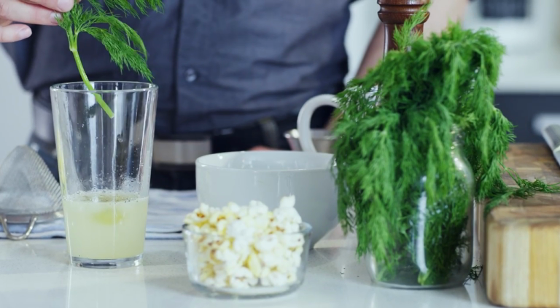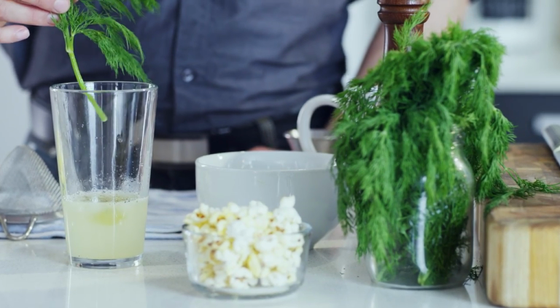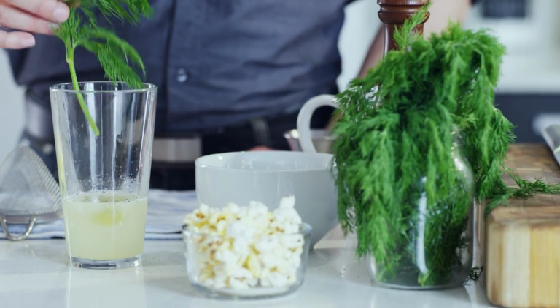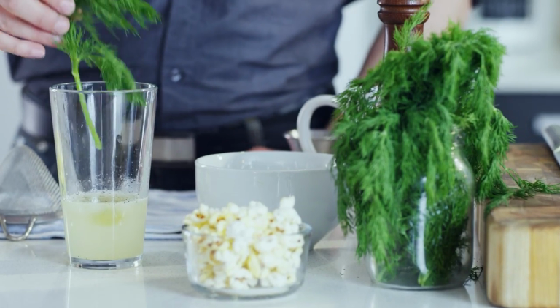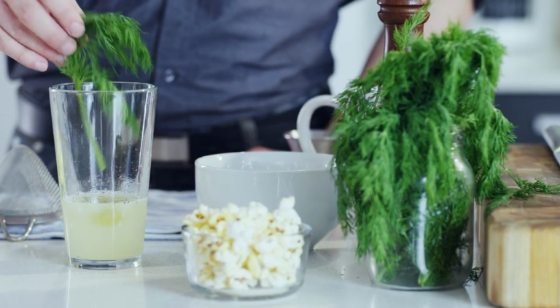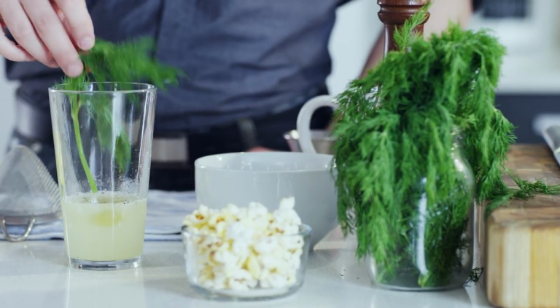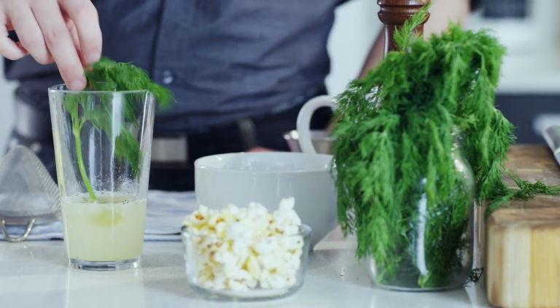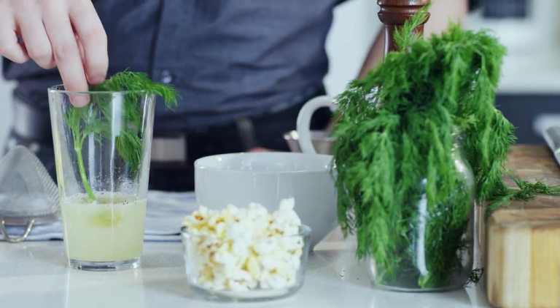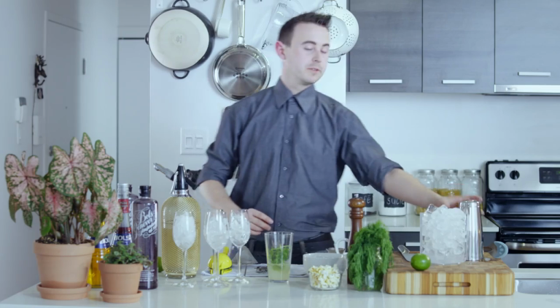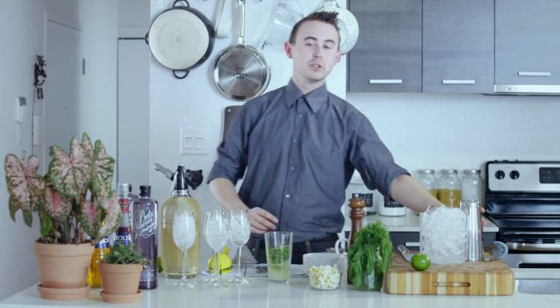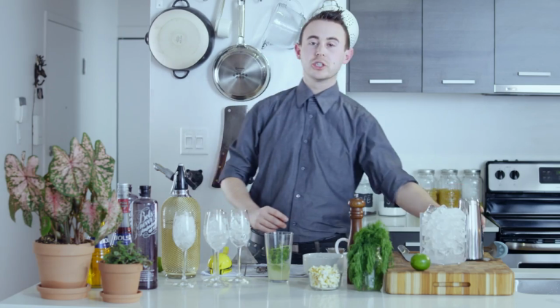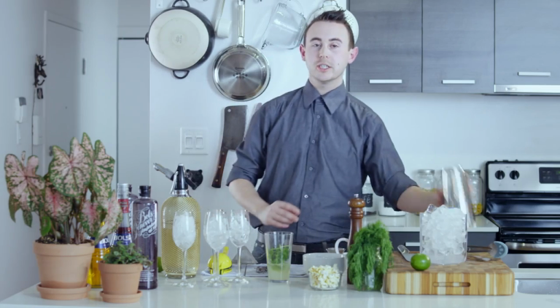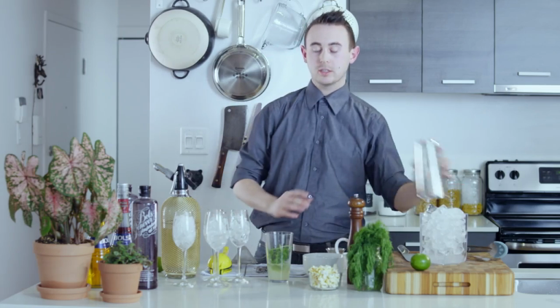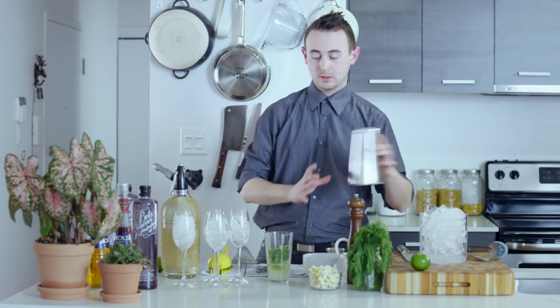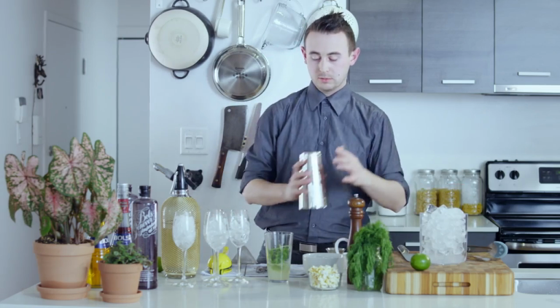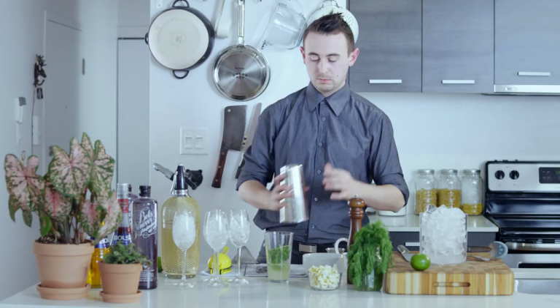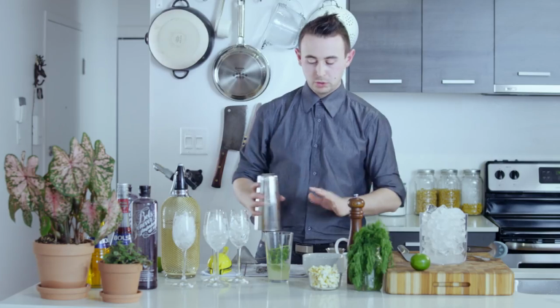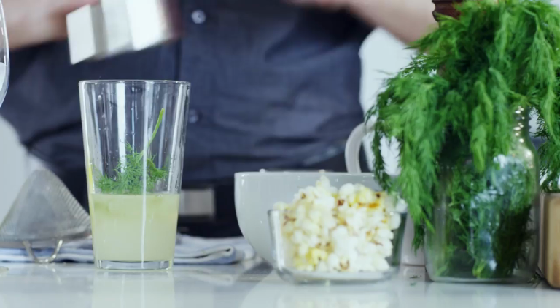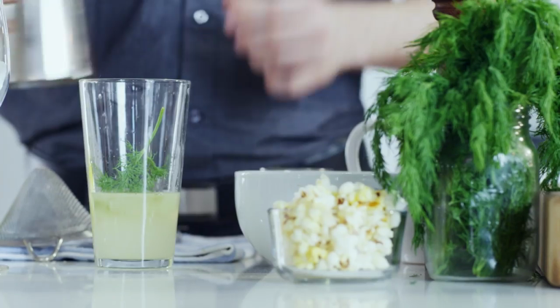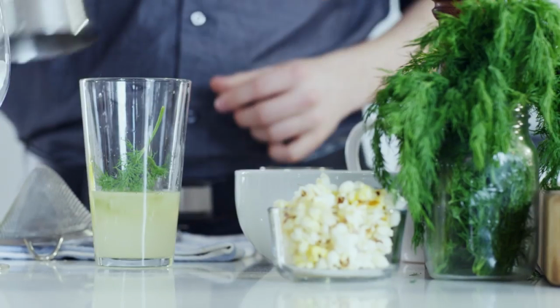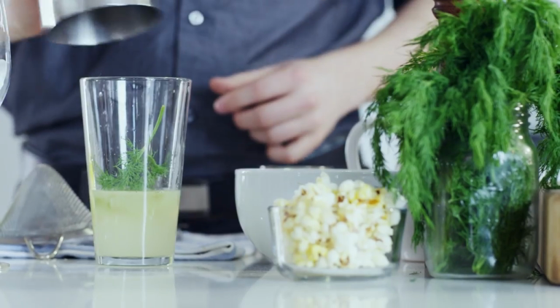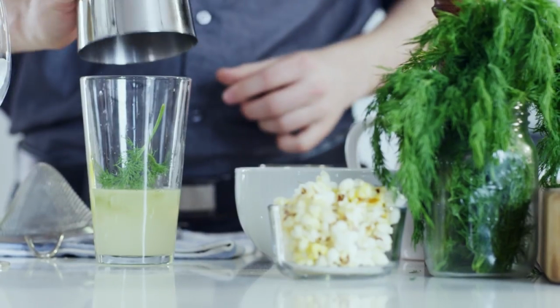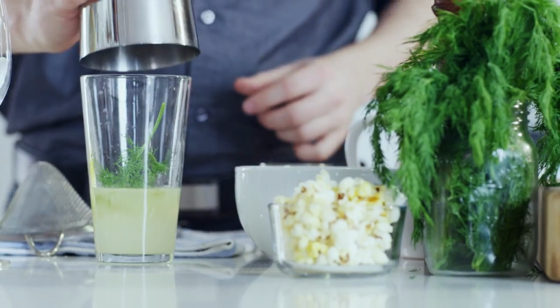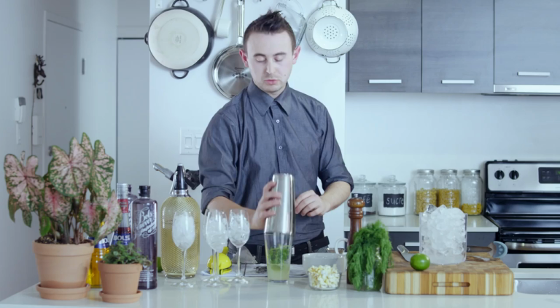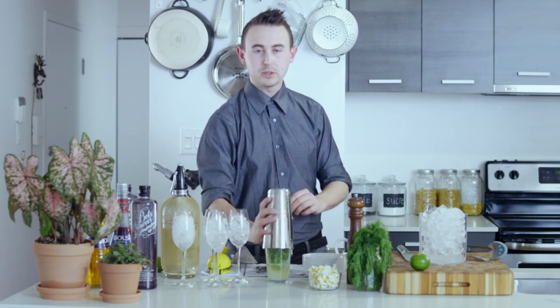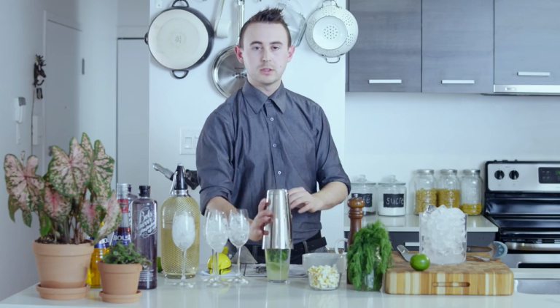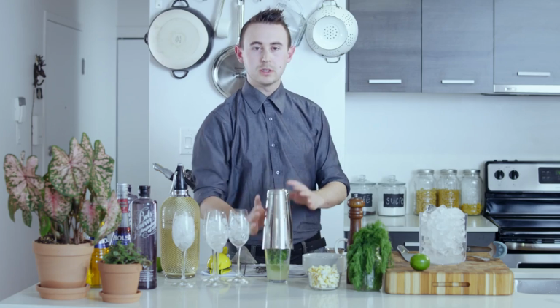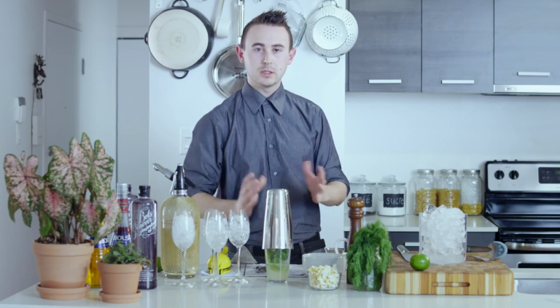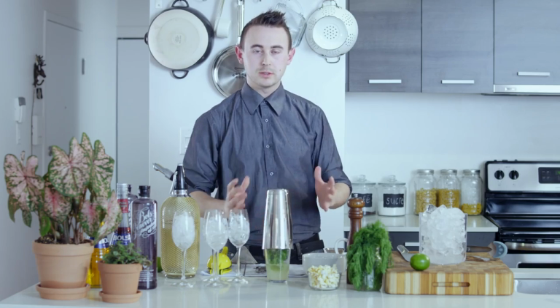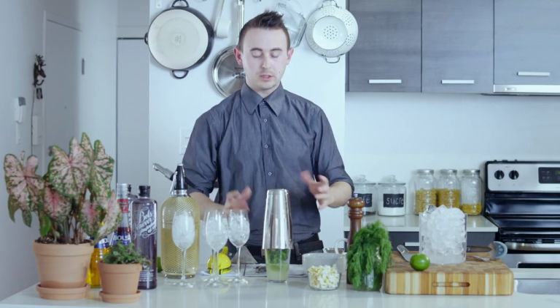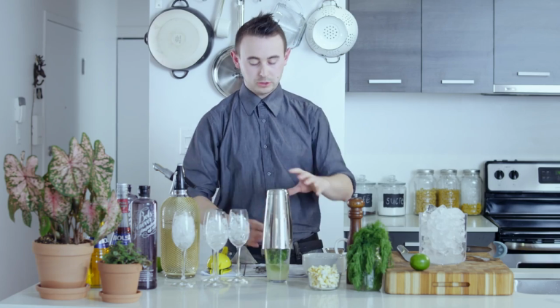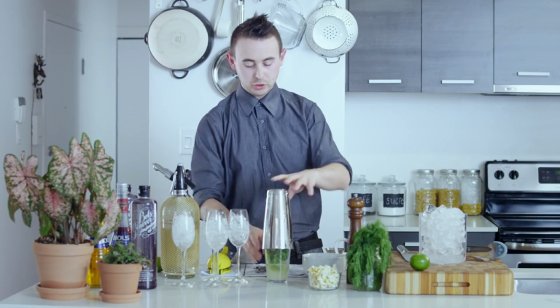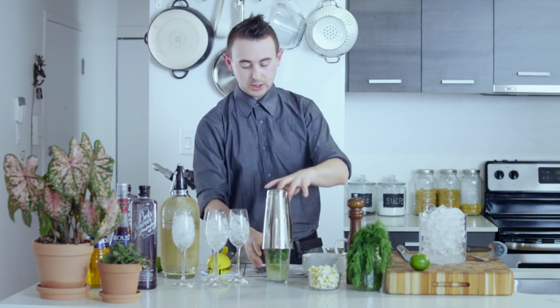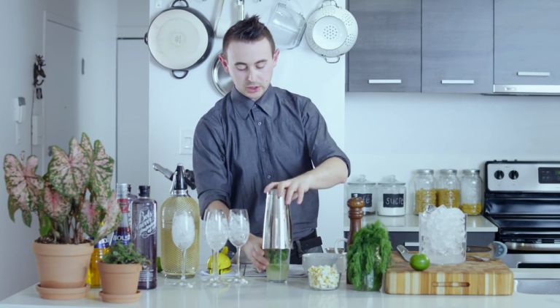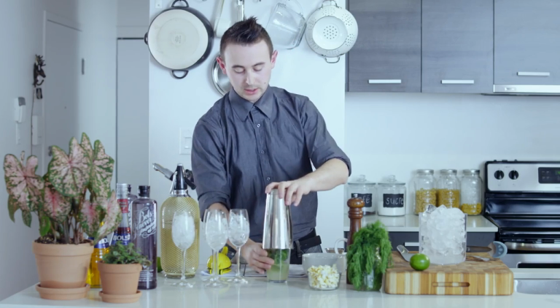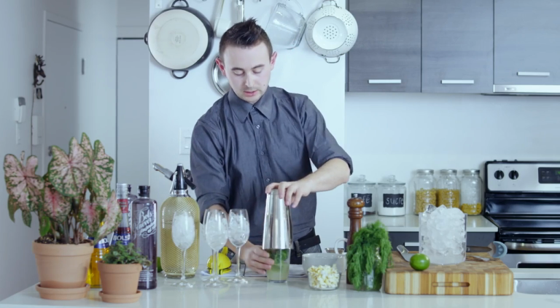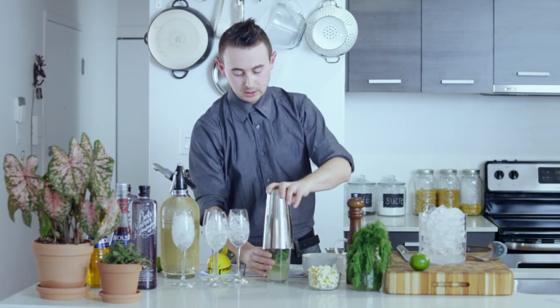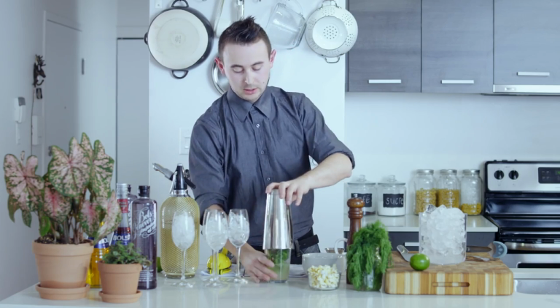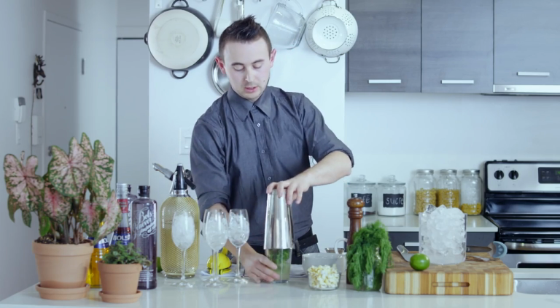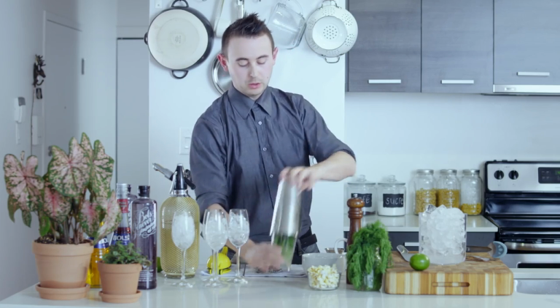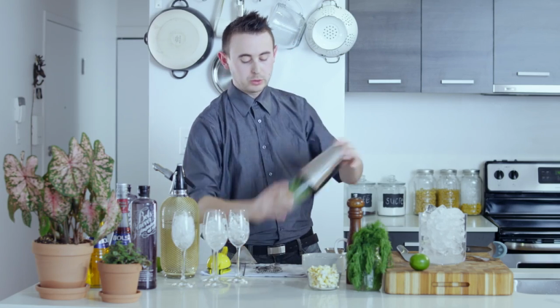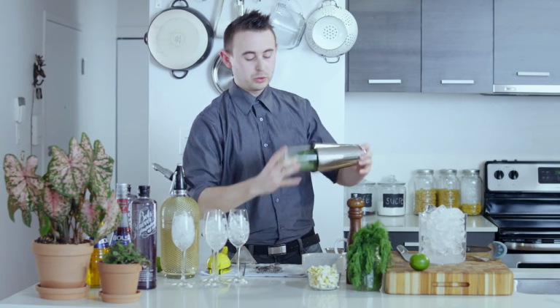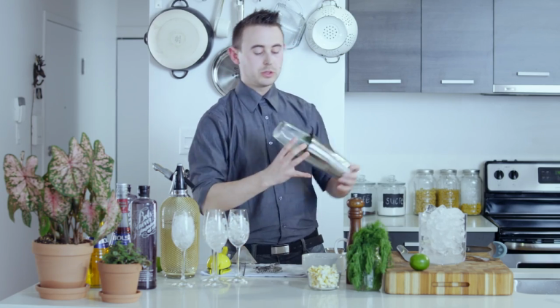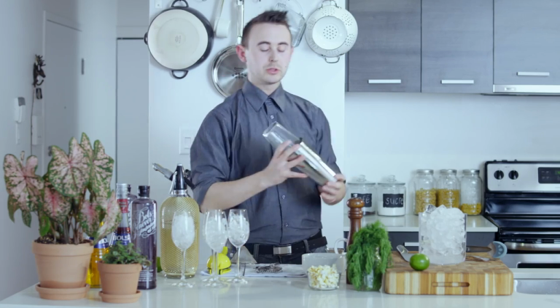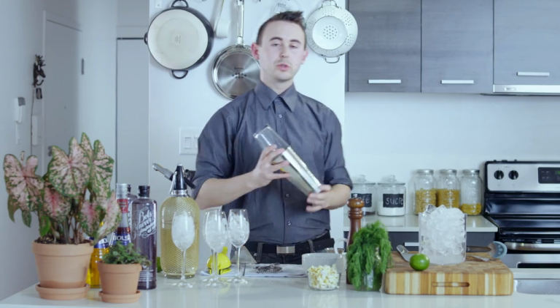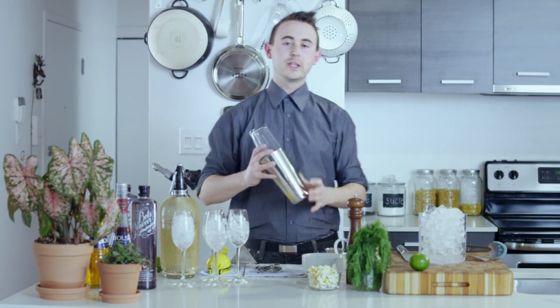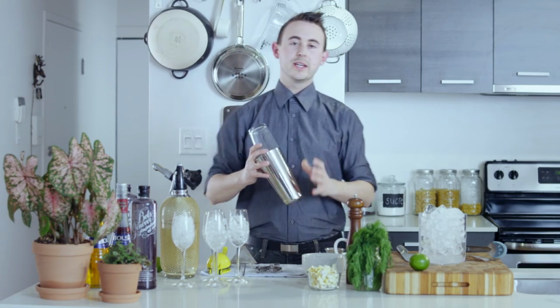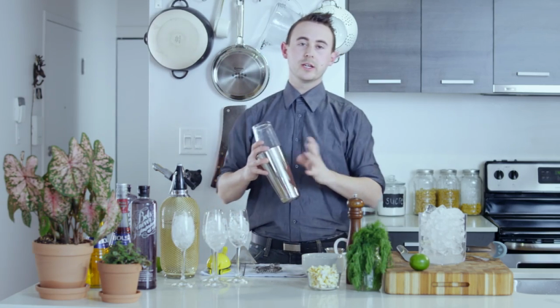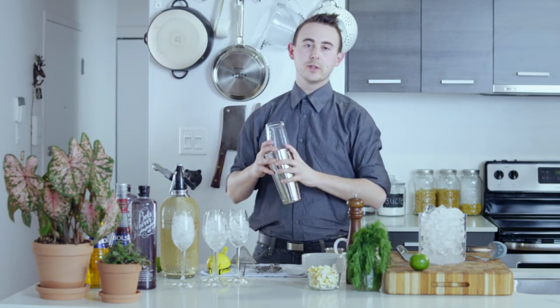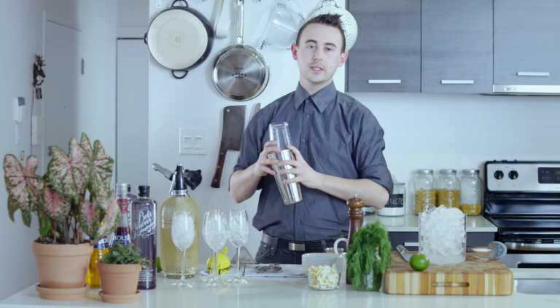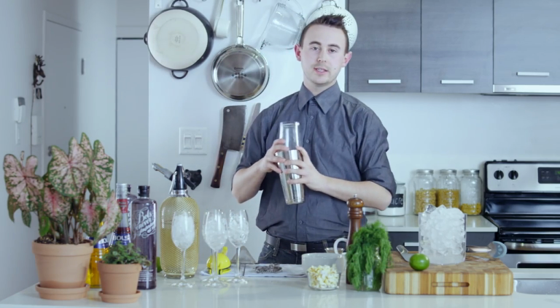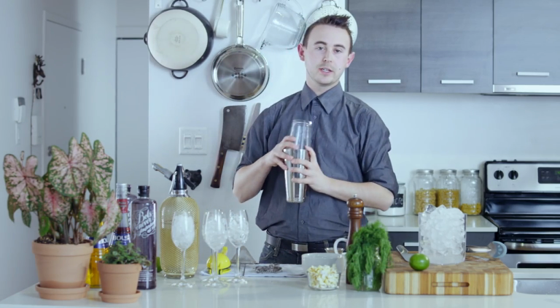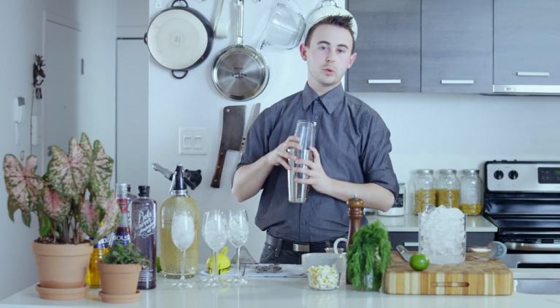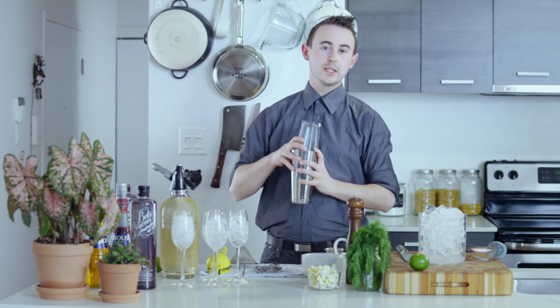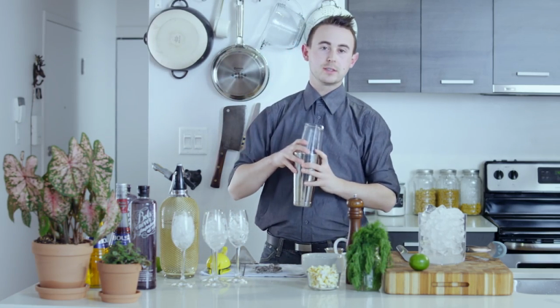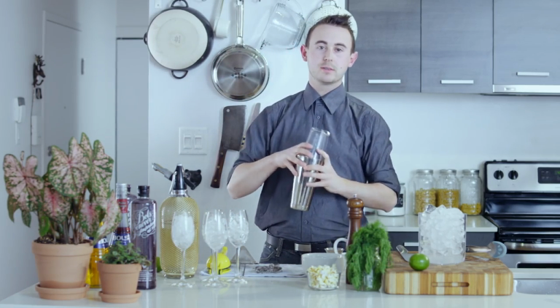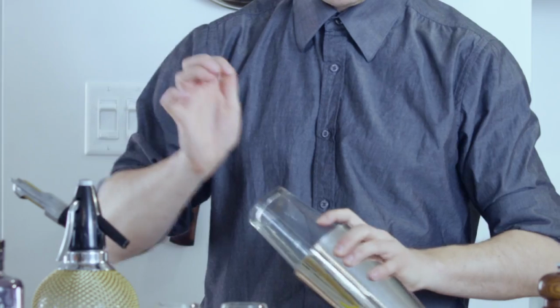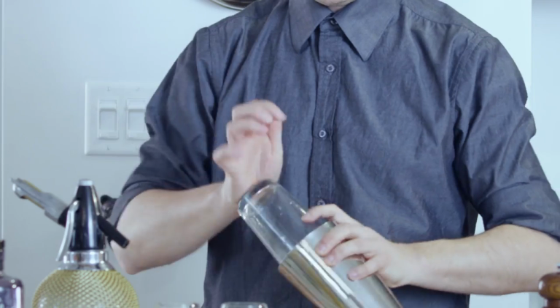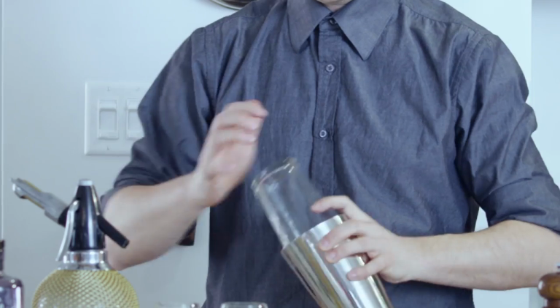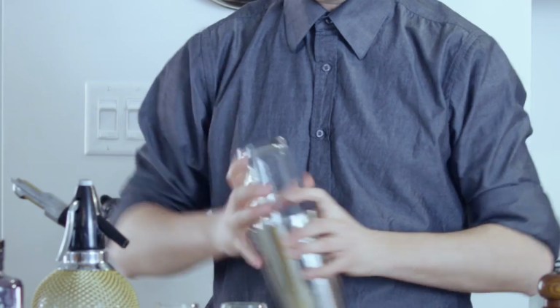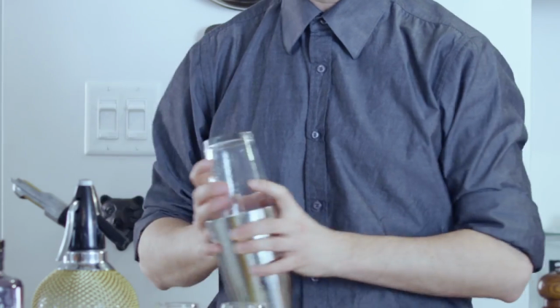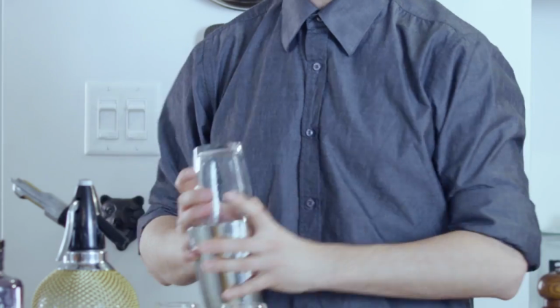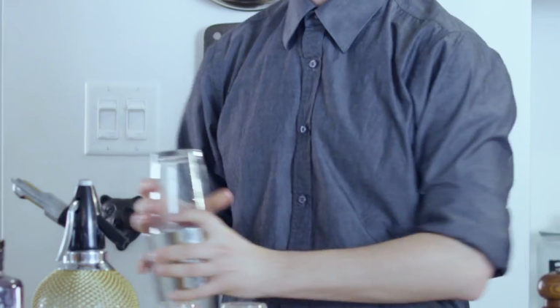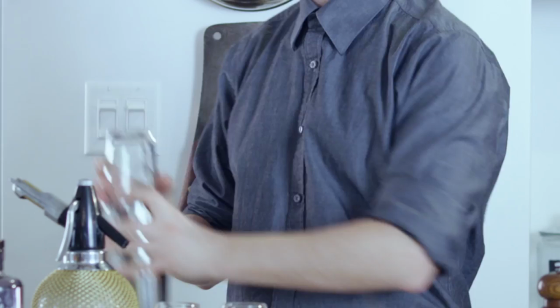From here we're just going to give it a shake. No ice. It's called a dry shake. All we're doing is going to aerate the egg whites. Really nice.